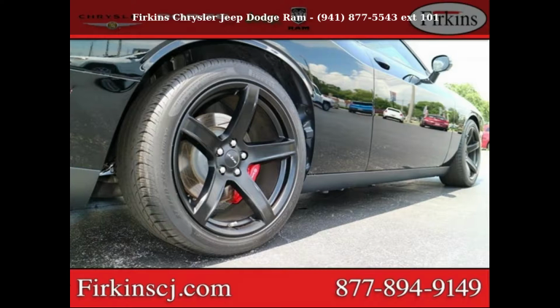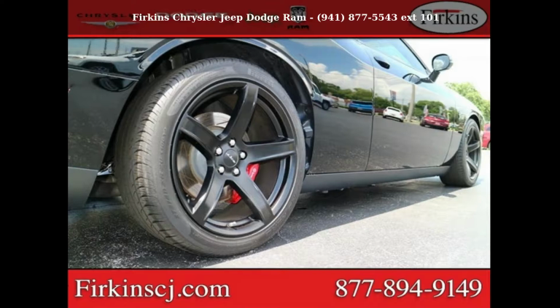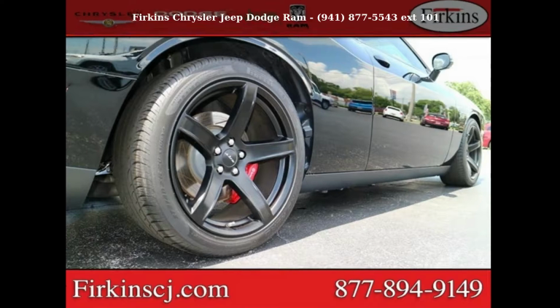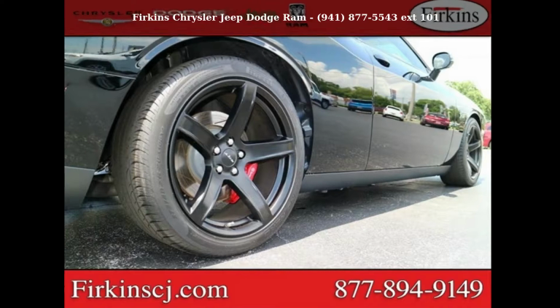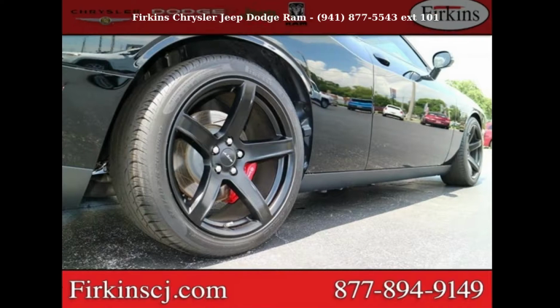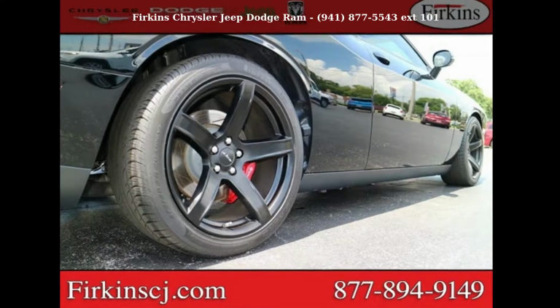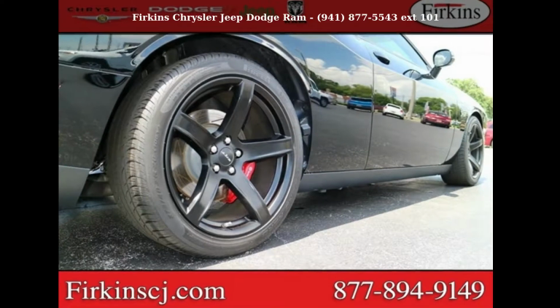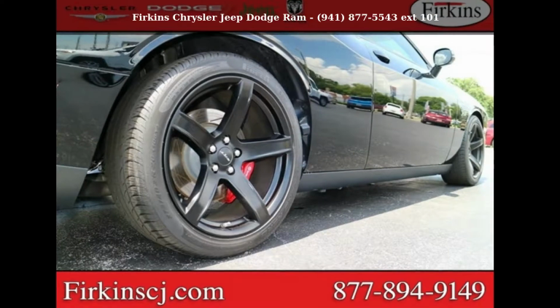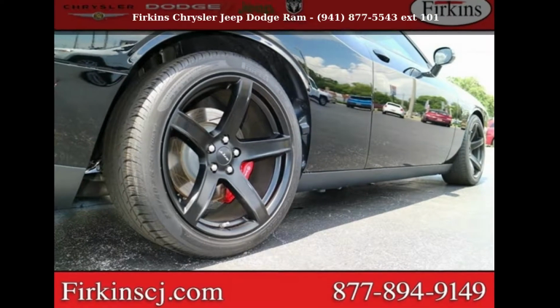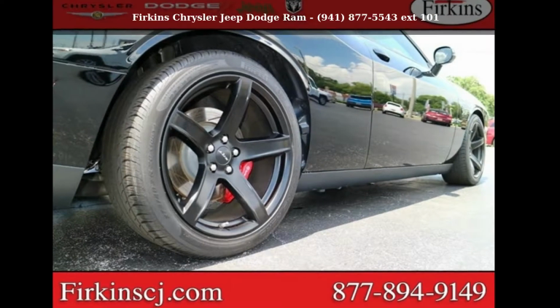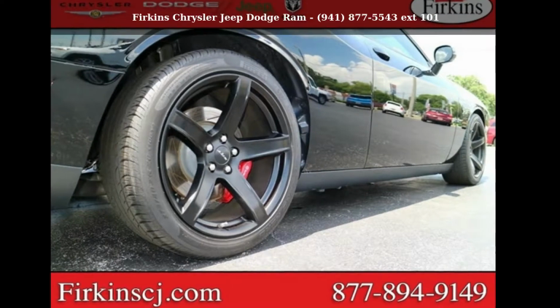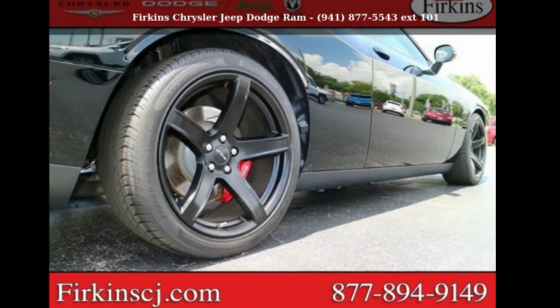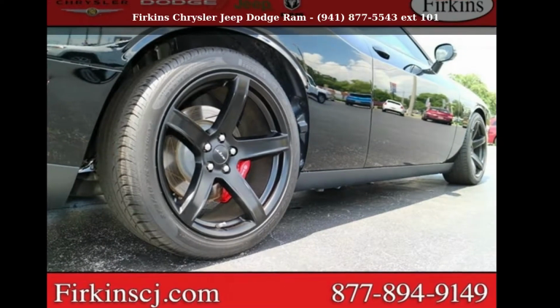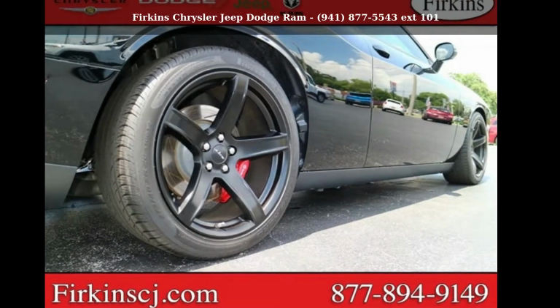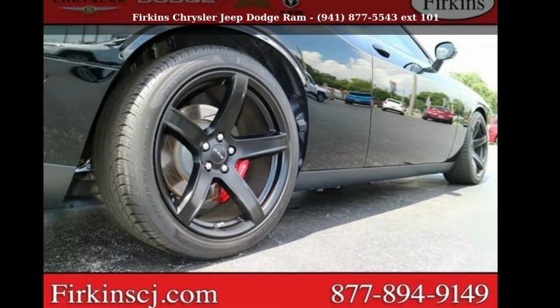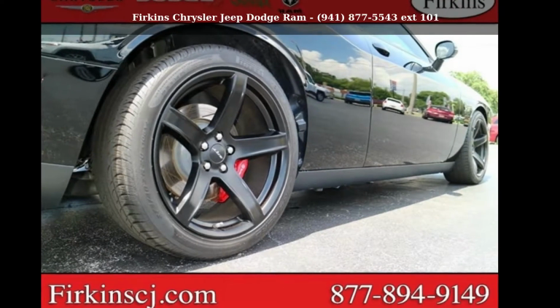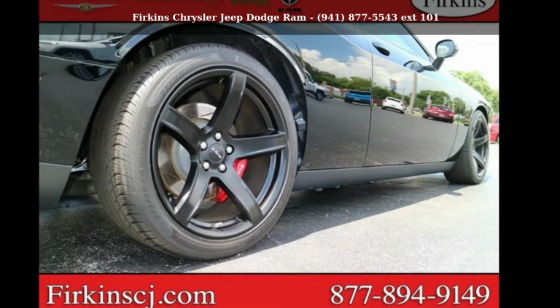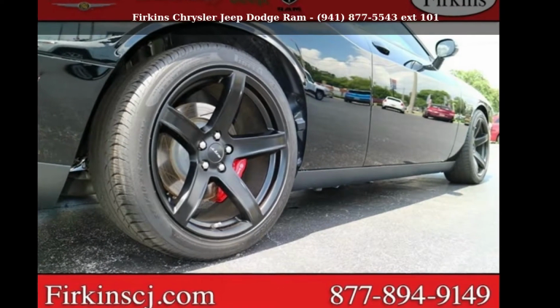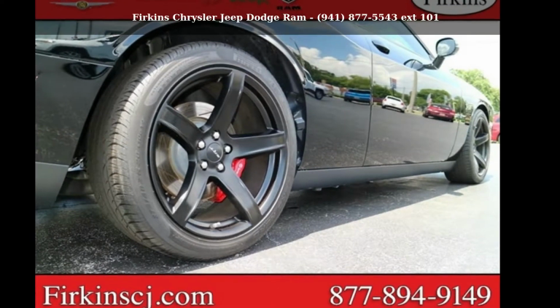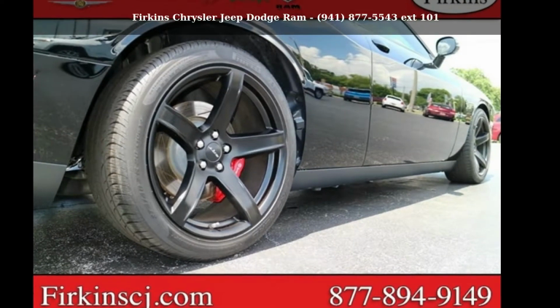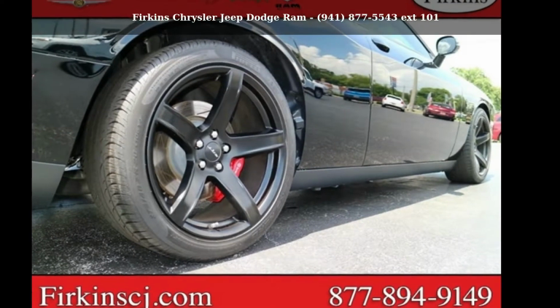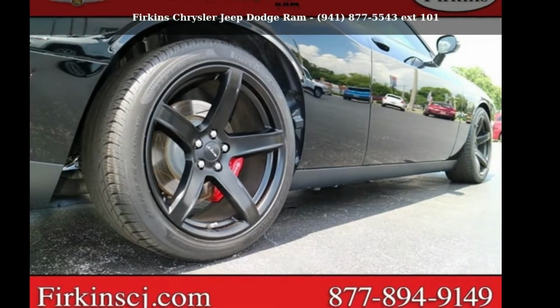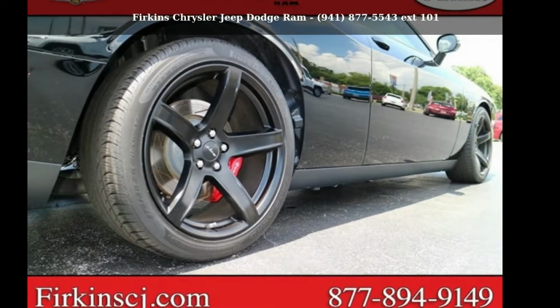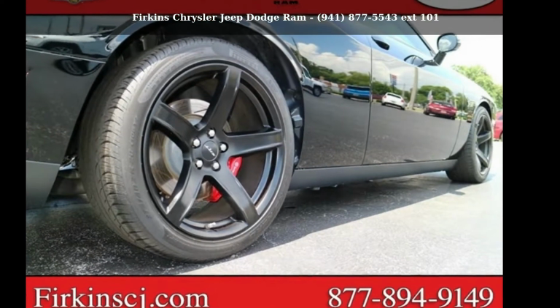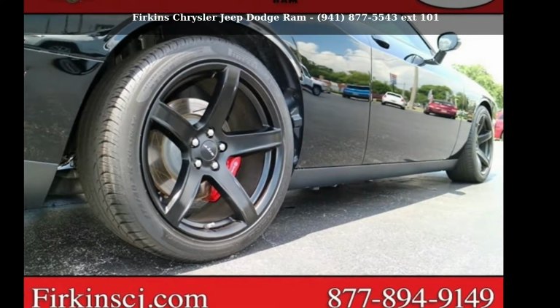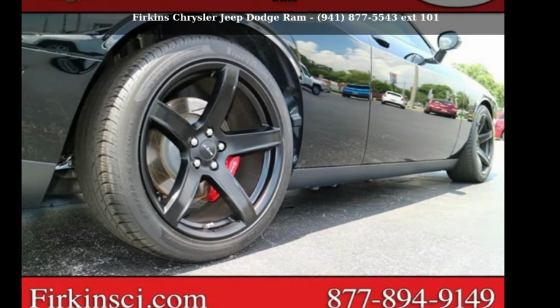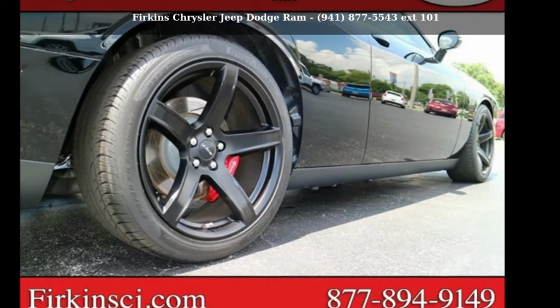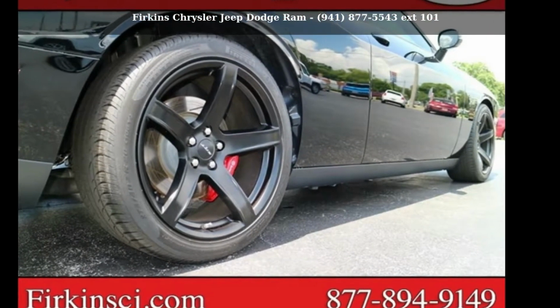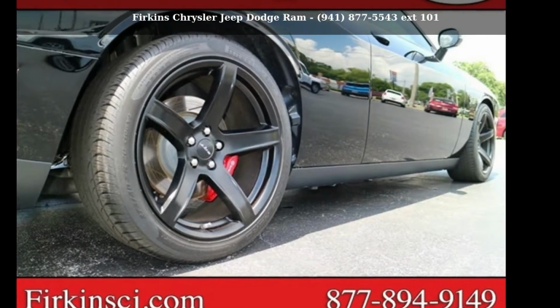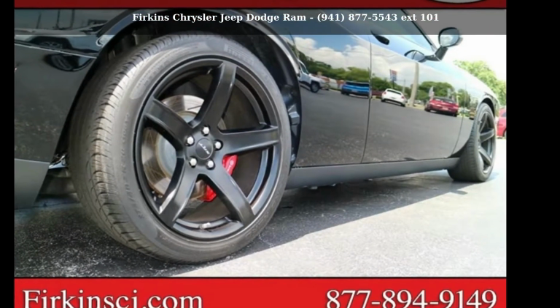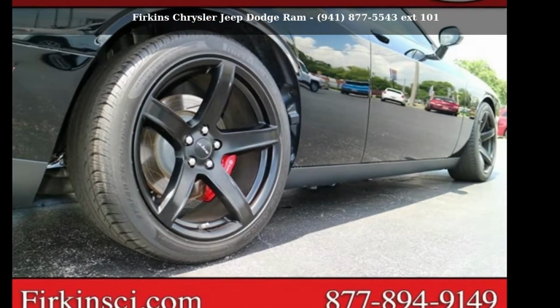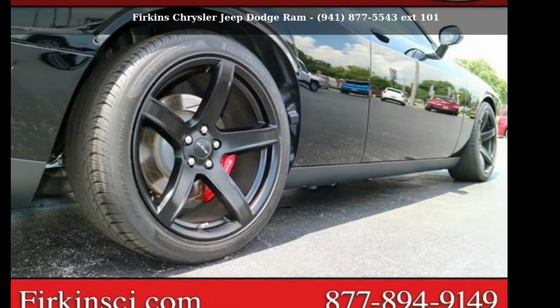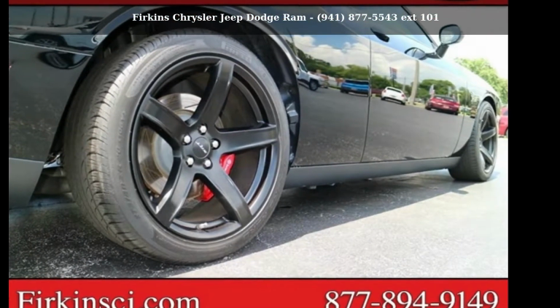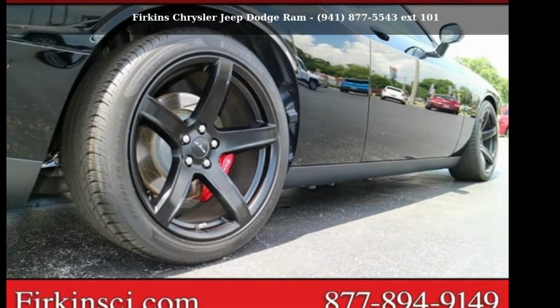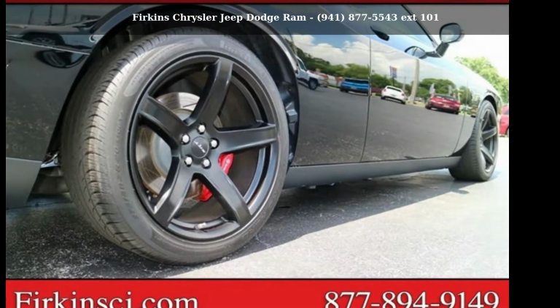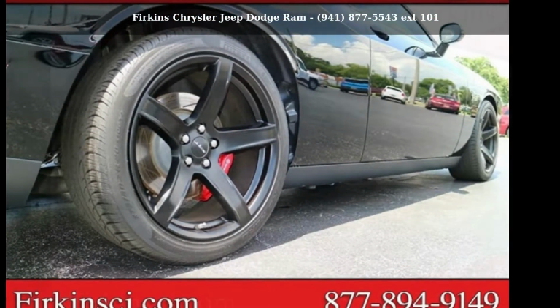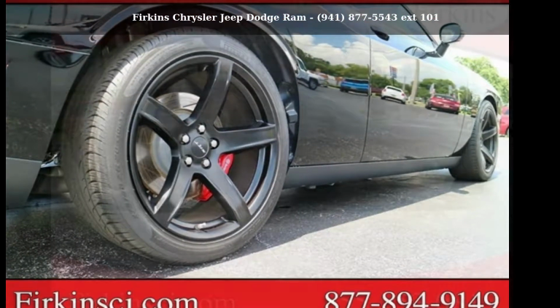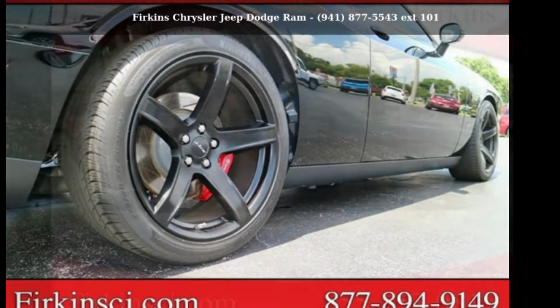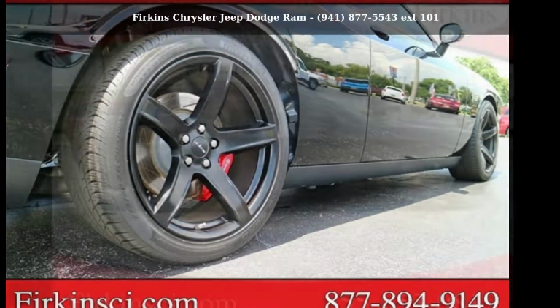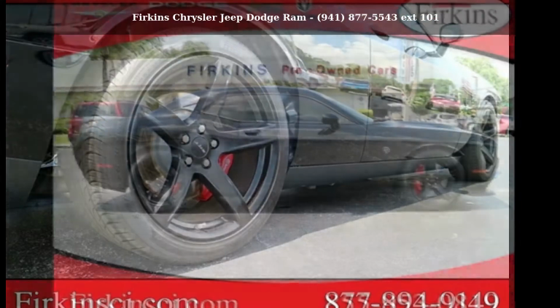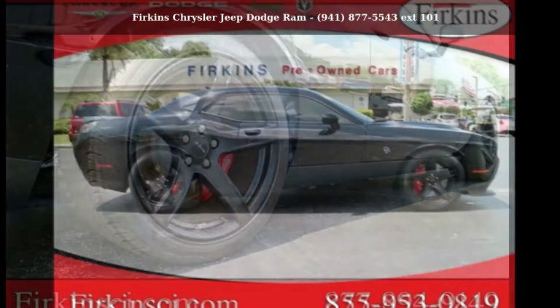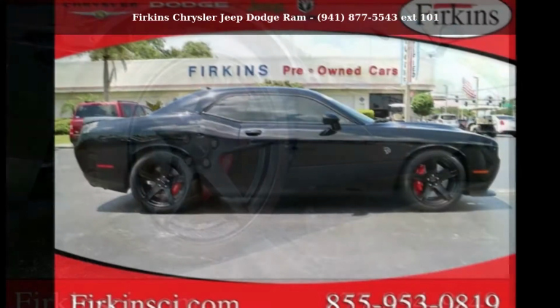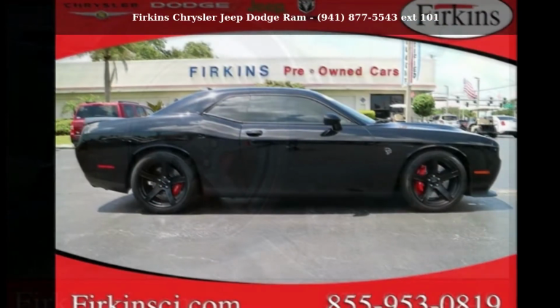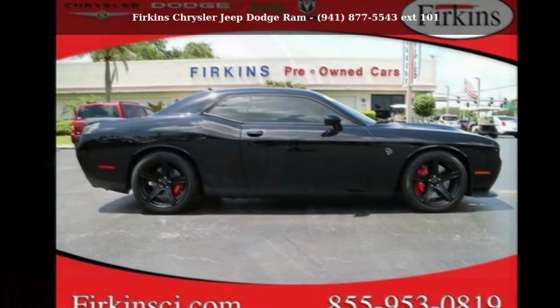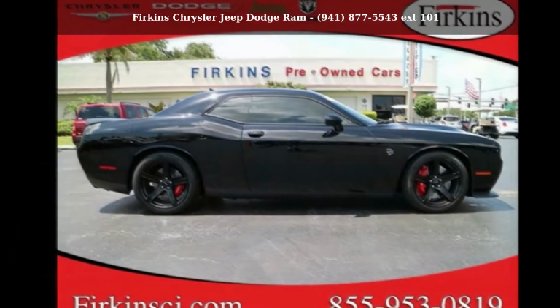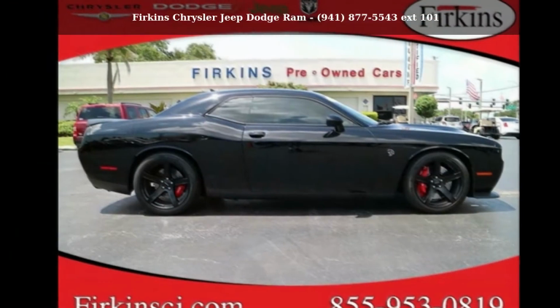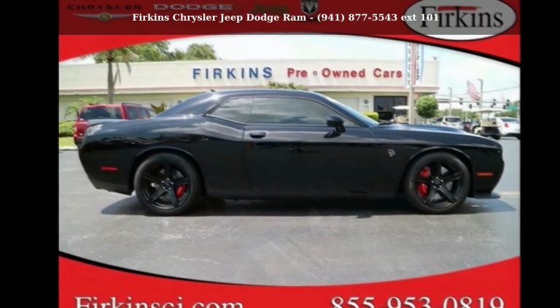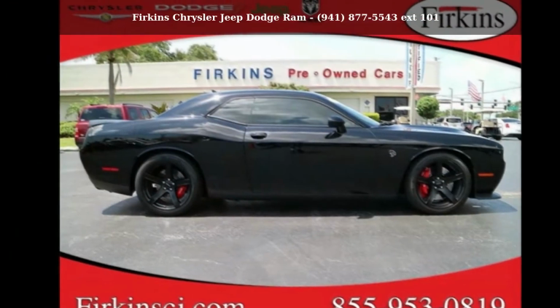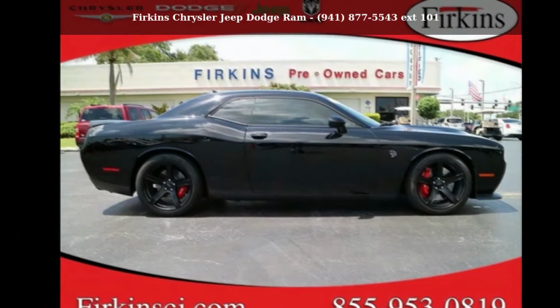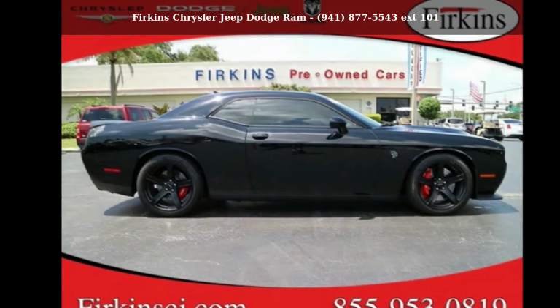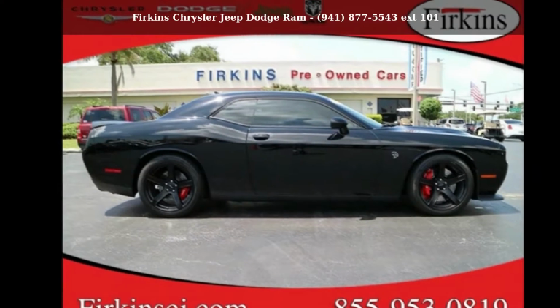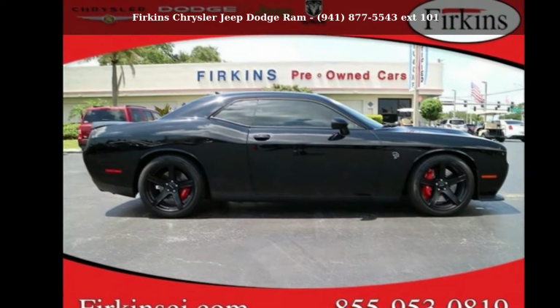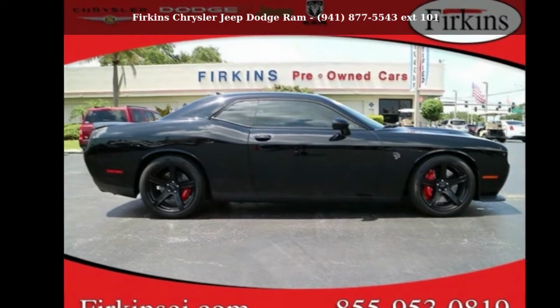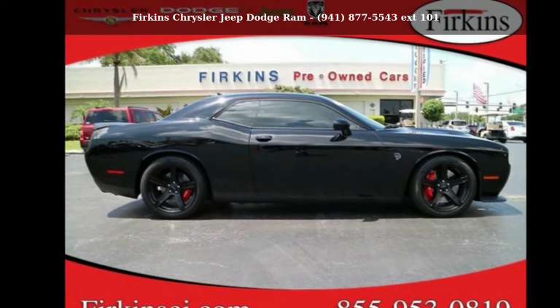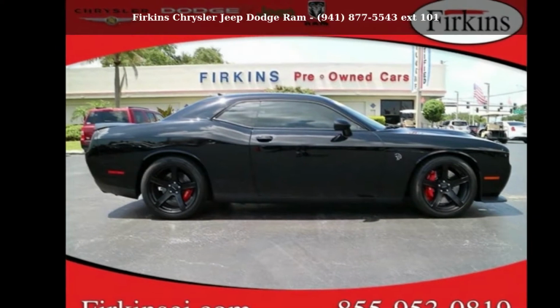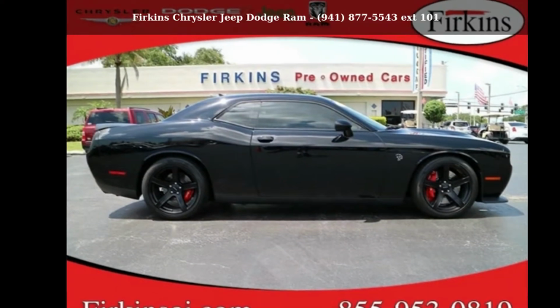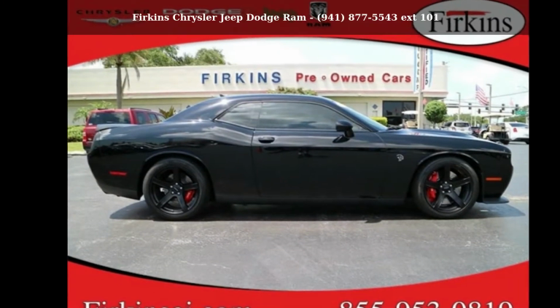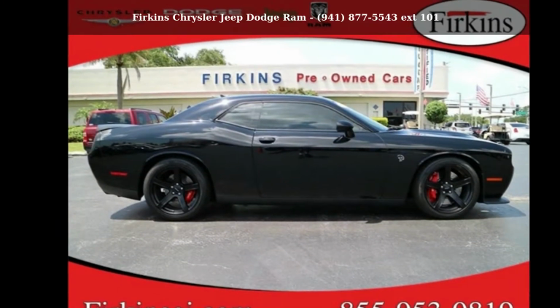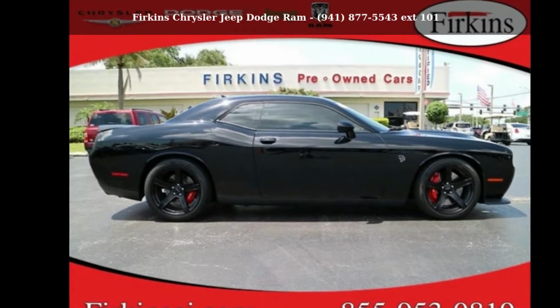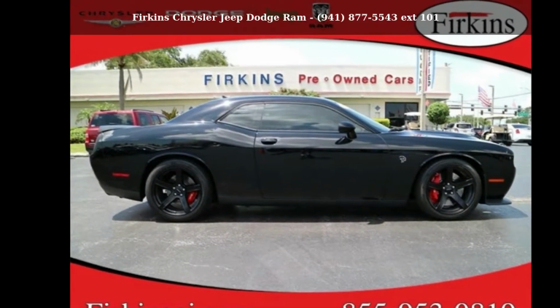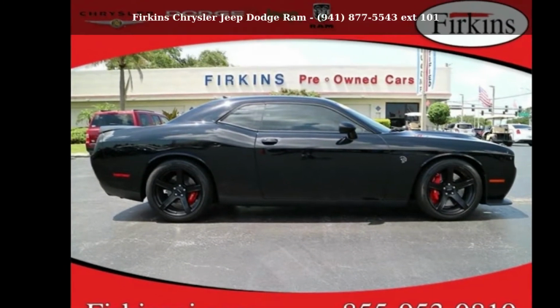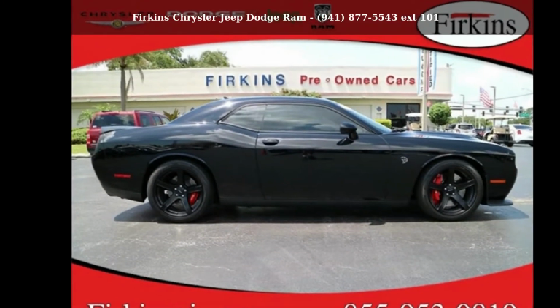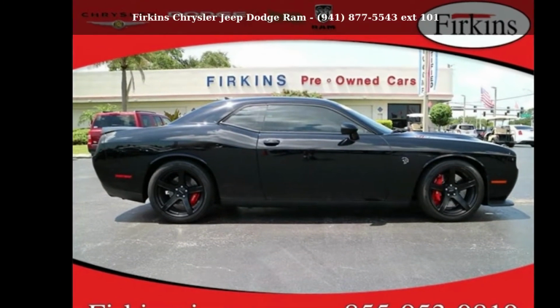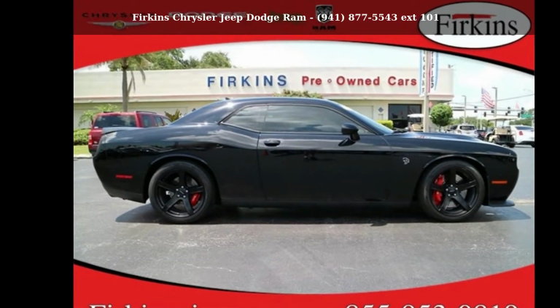Presenting the Dodge 2017 Challenger SRT Hellcat. This may be the set of wheels you've been looking for.